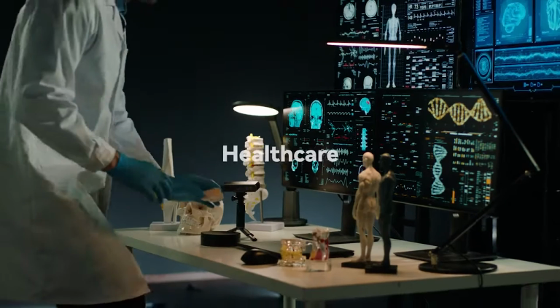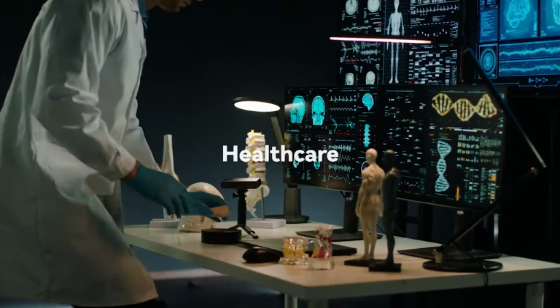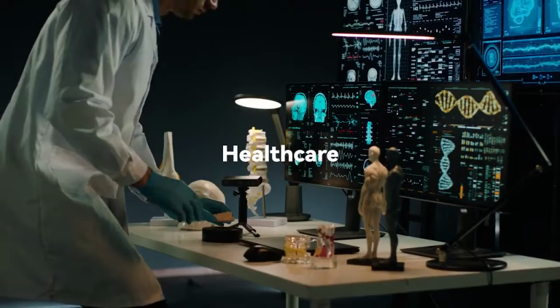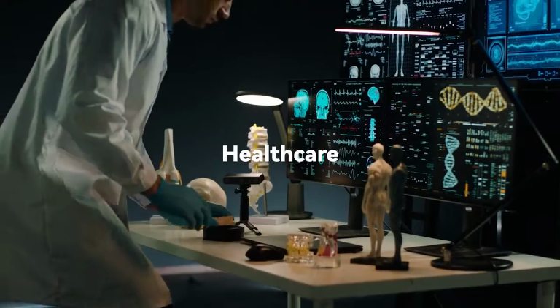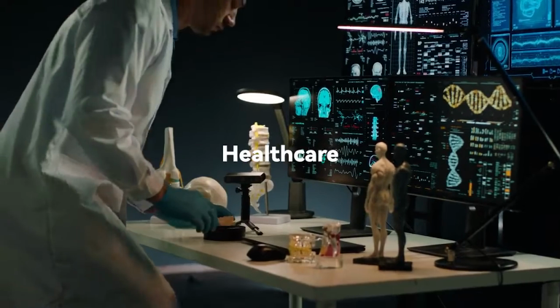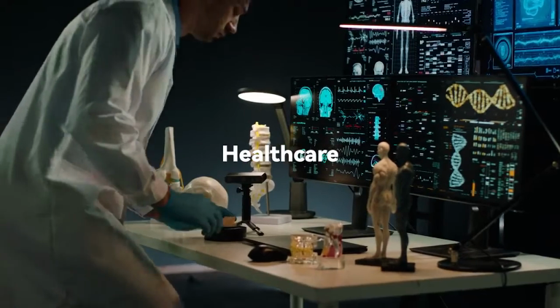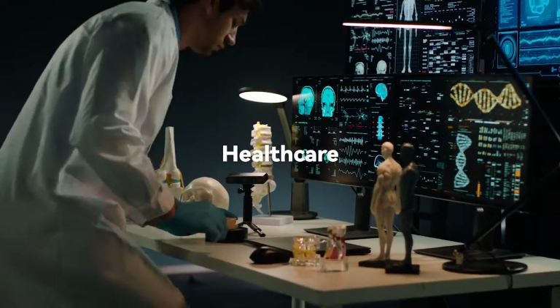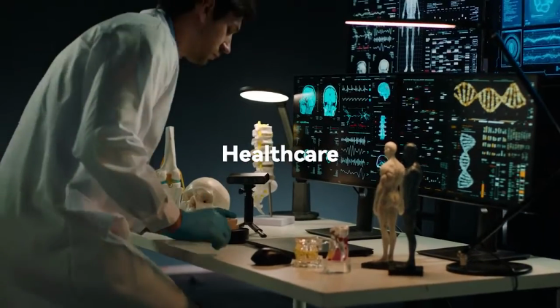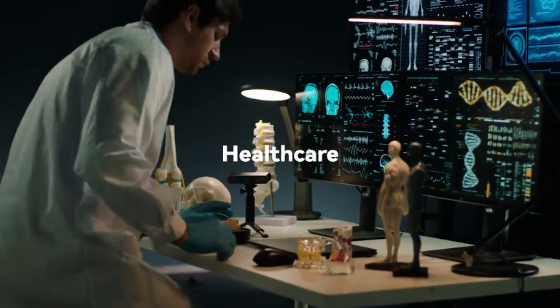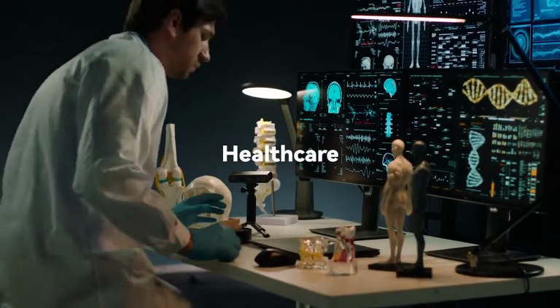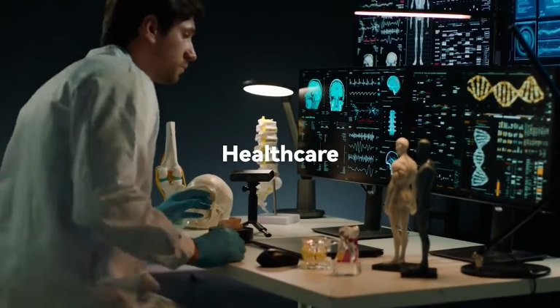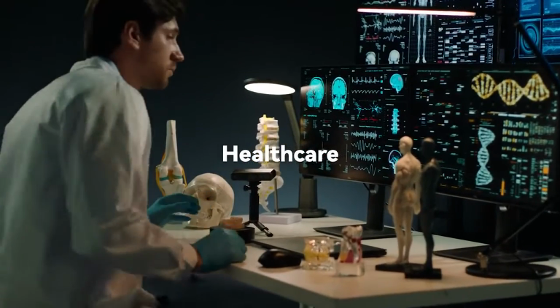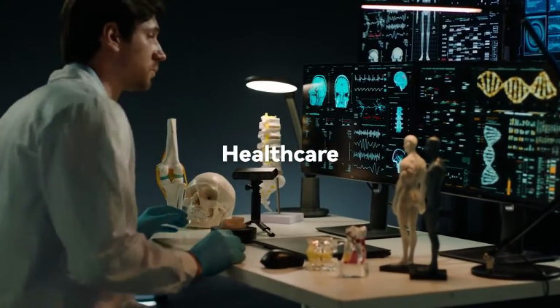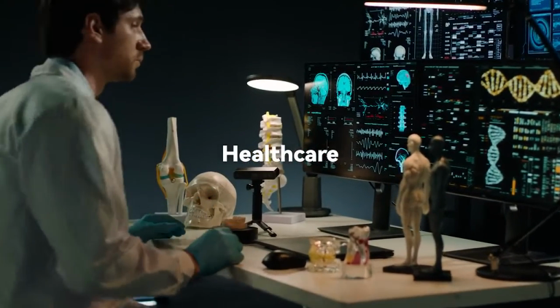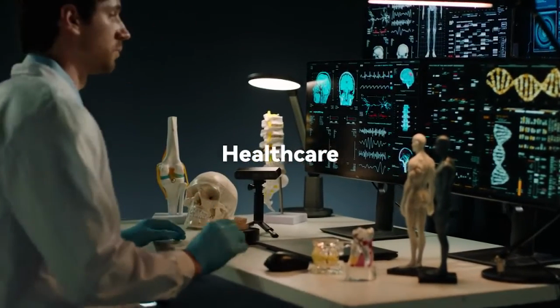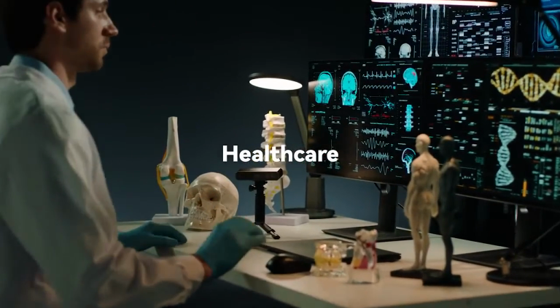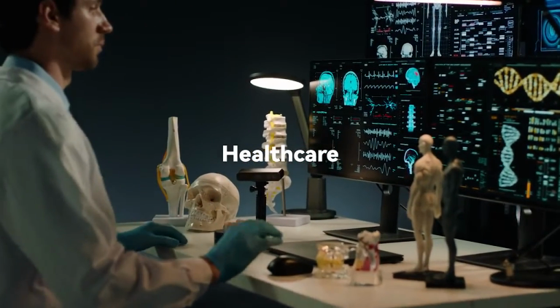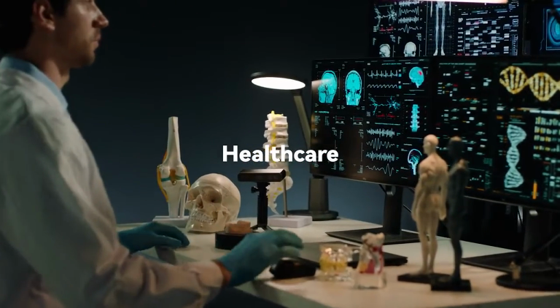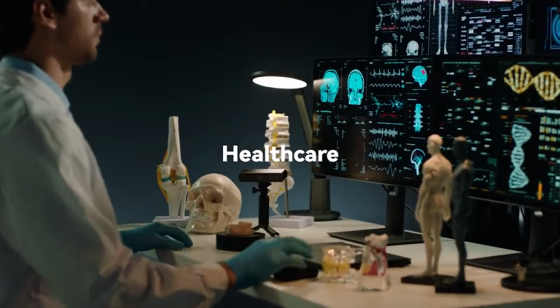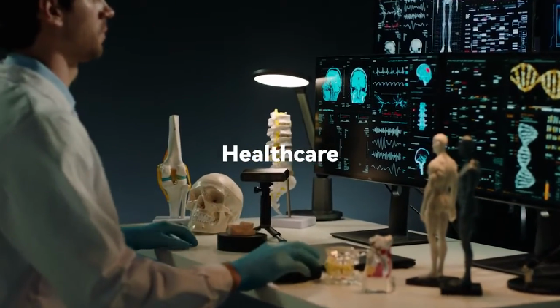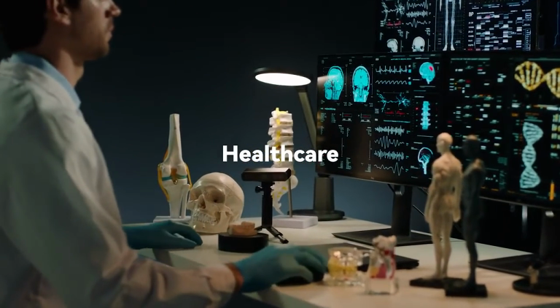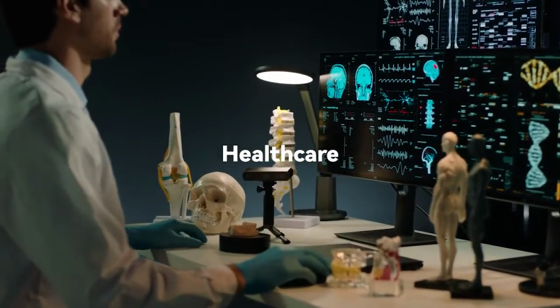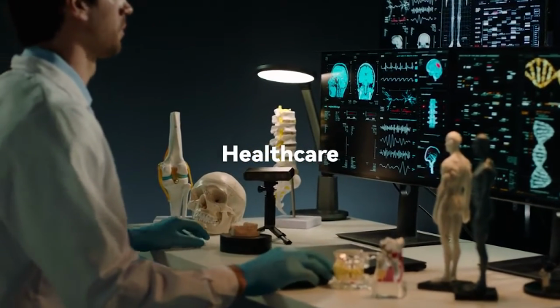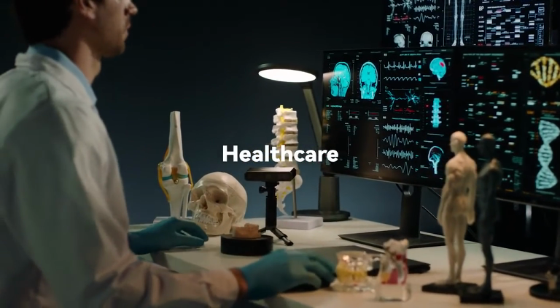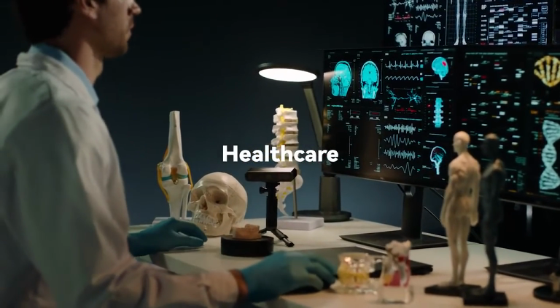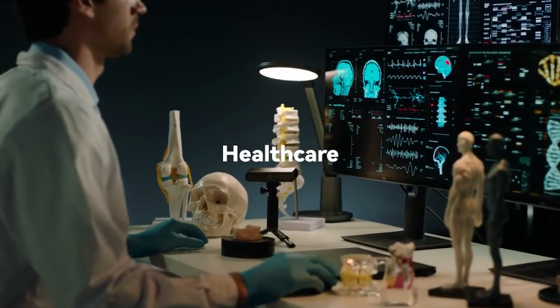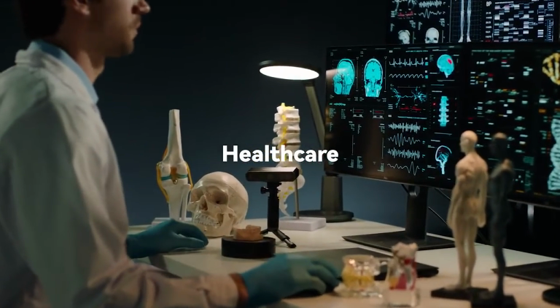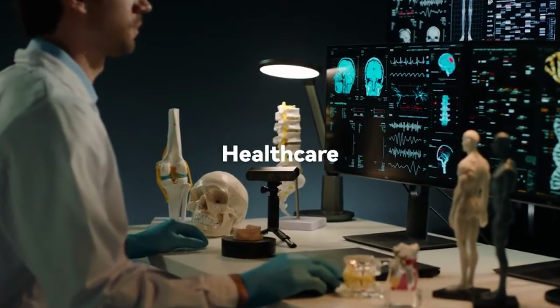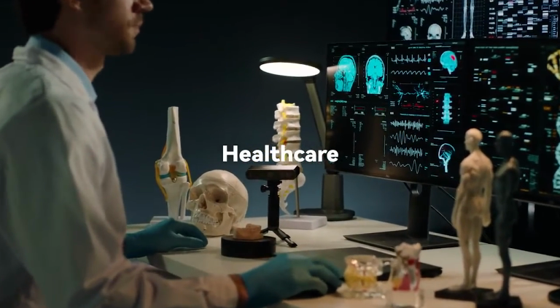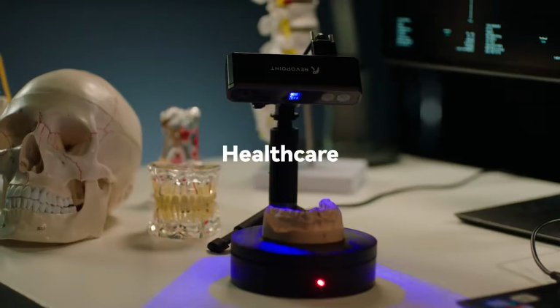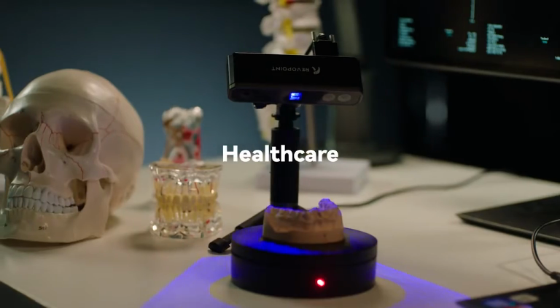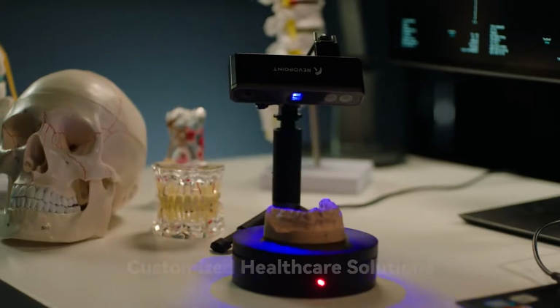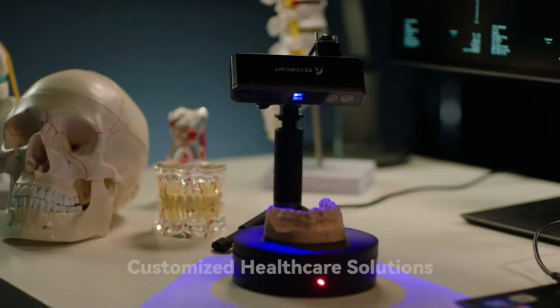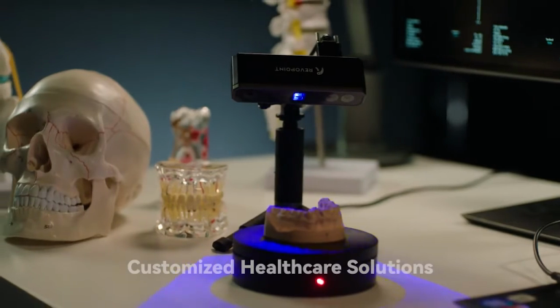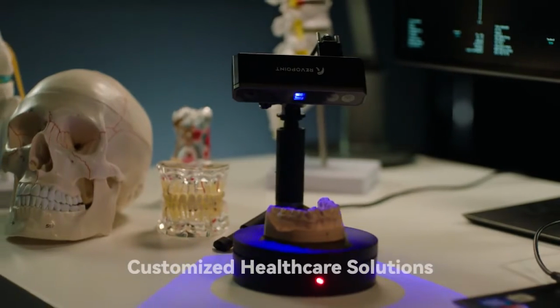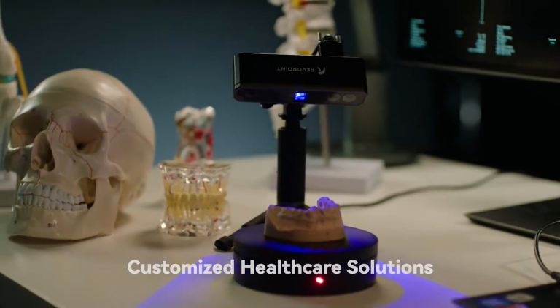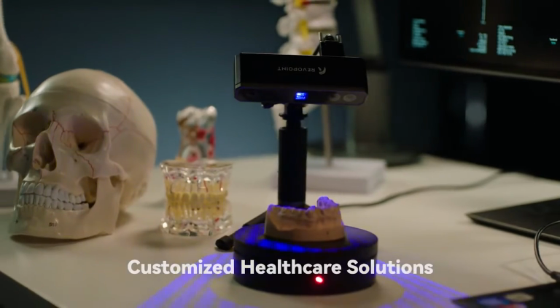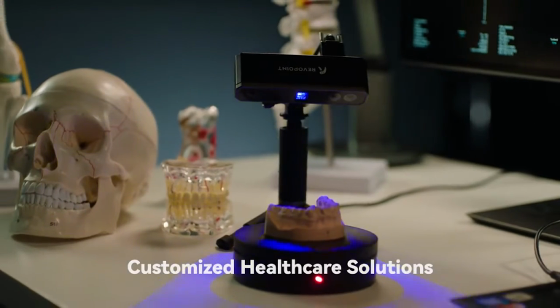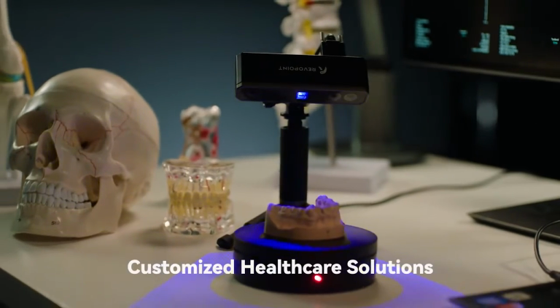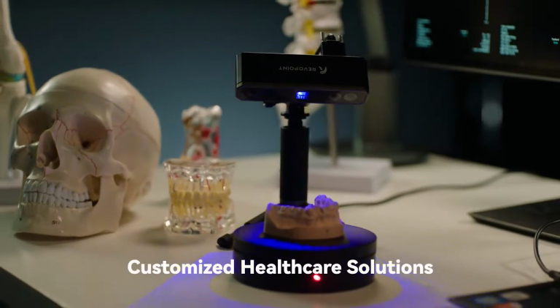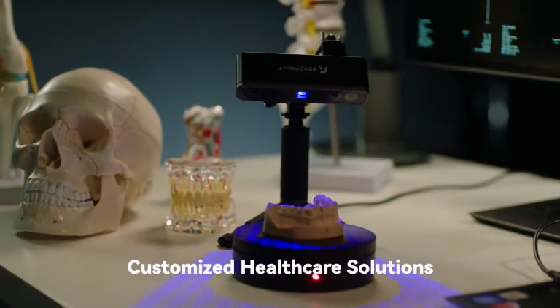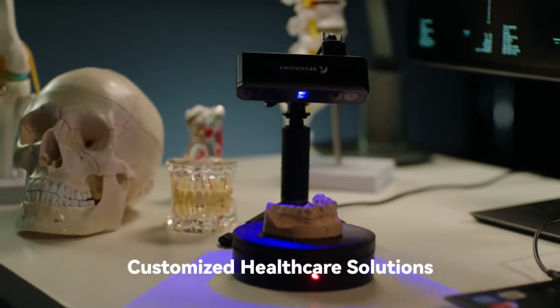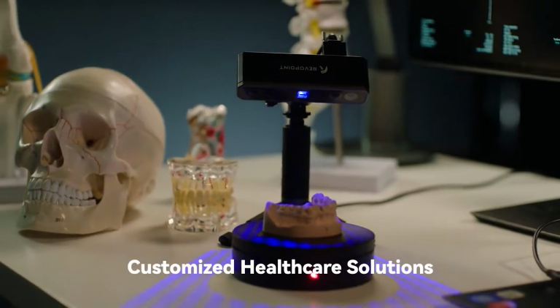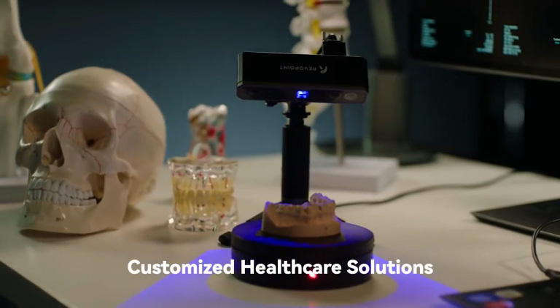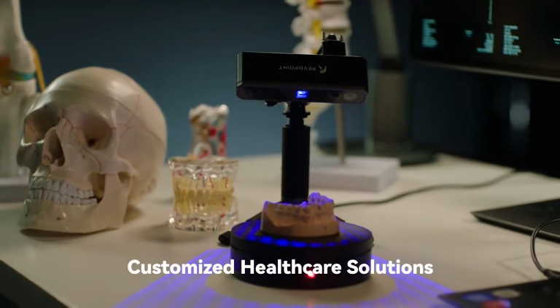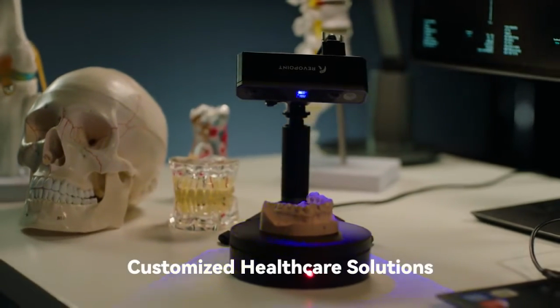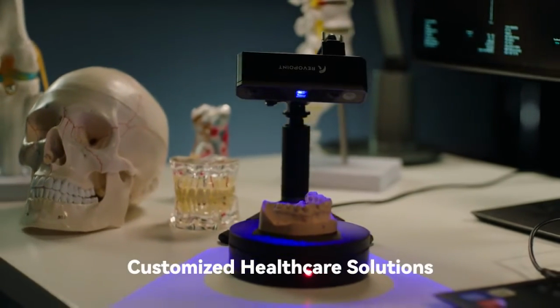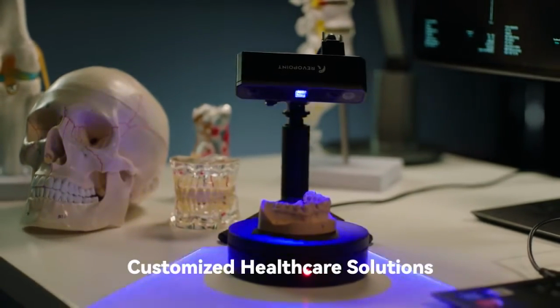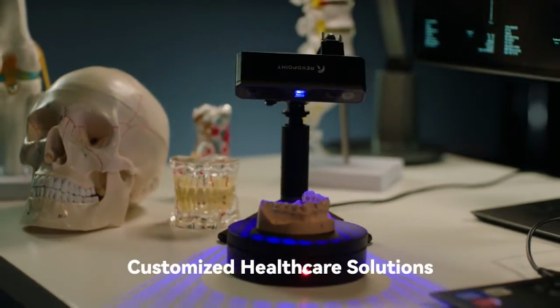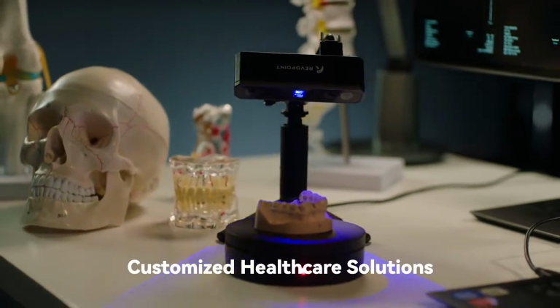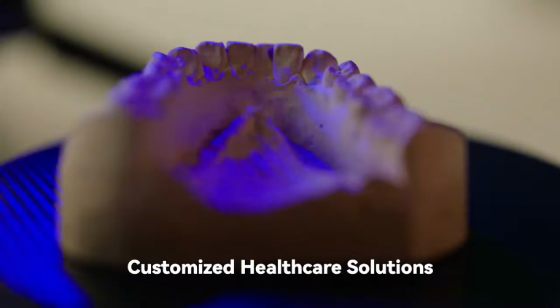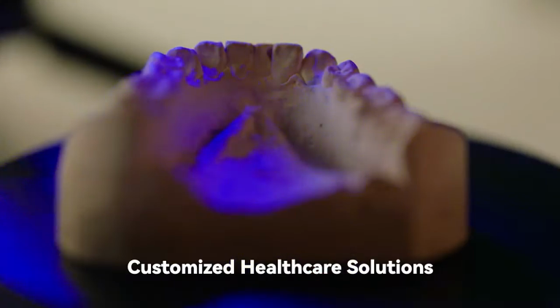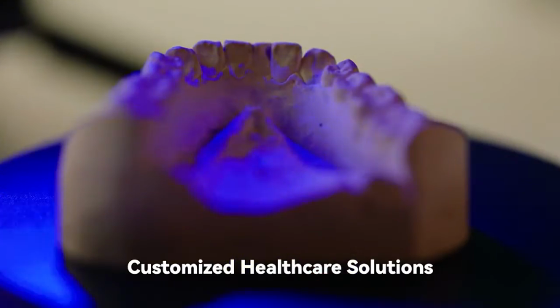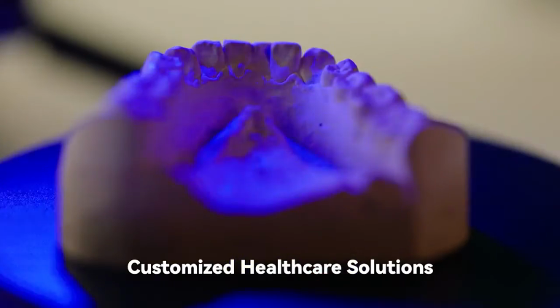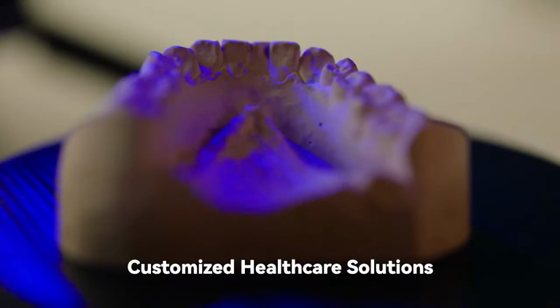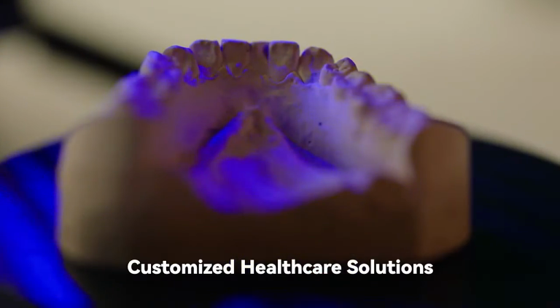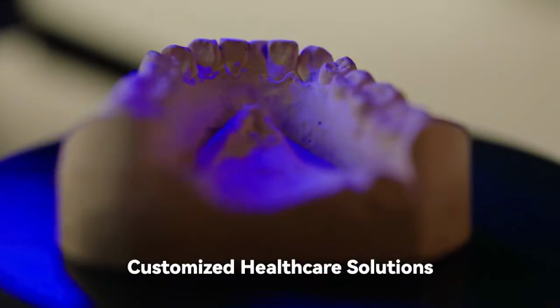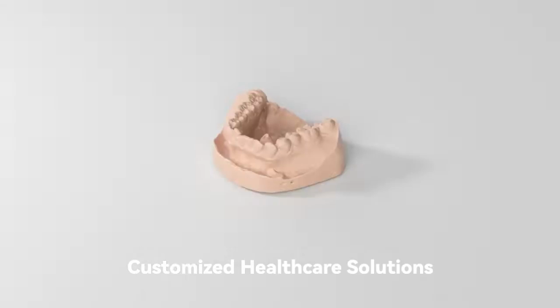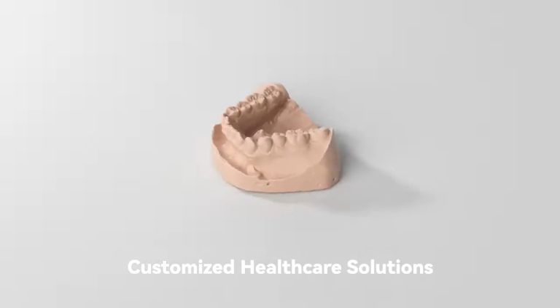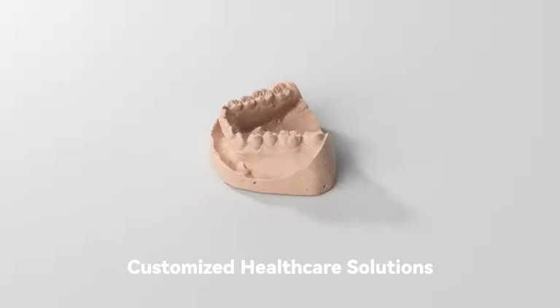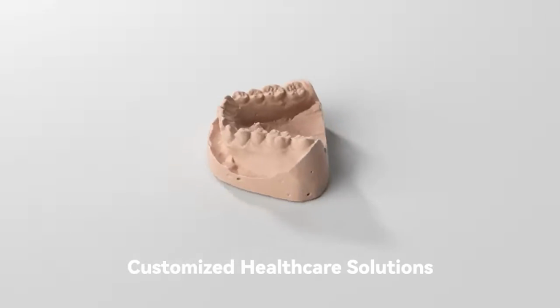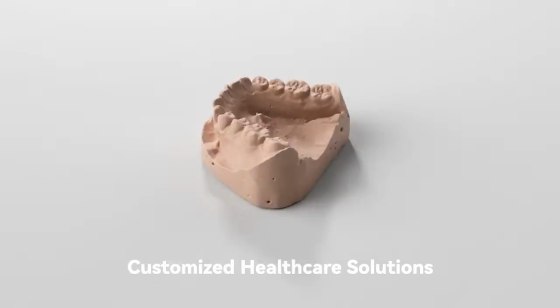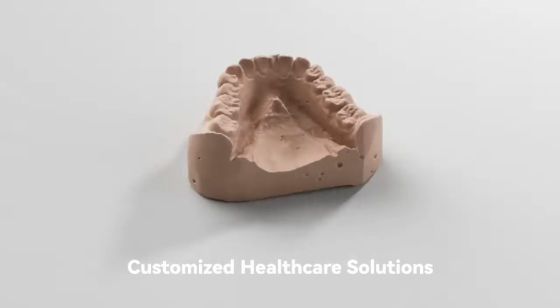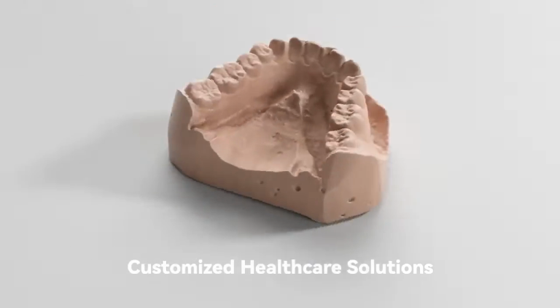Revopoint Mini allows healthcare practitioners to quickly record vast amounts of measurement data in order to make tailored medical products for patients.